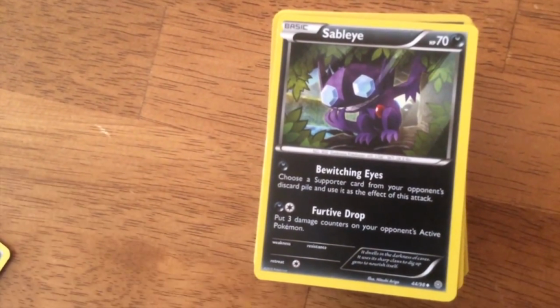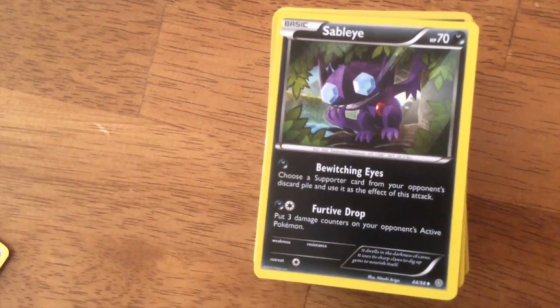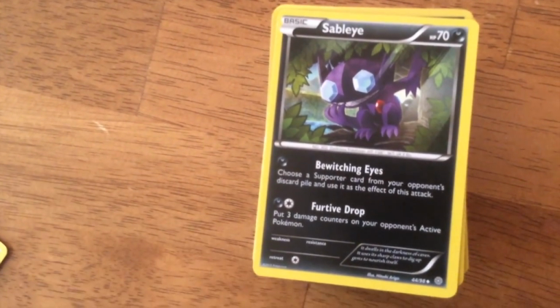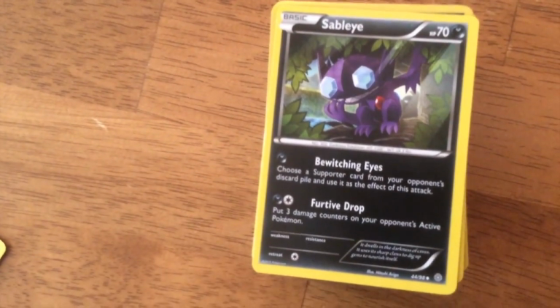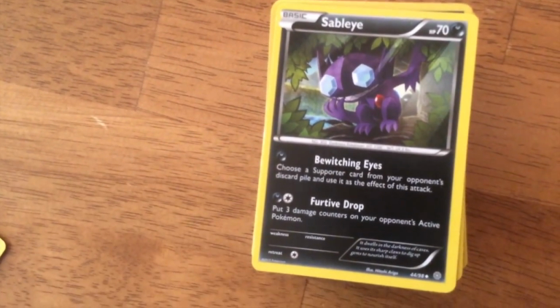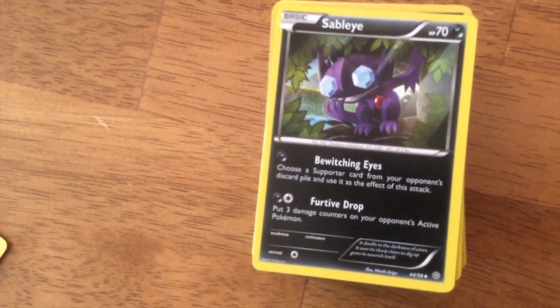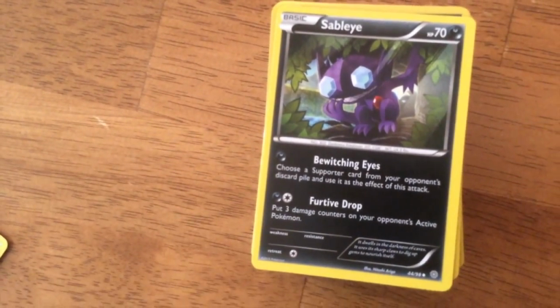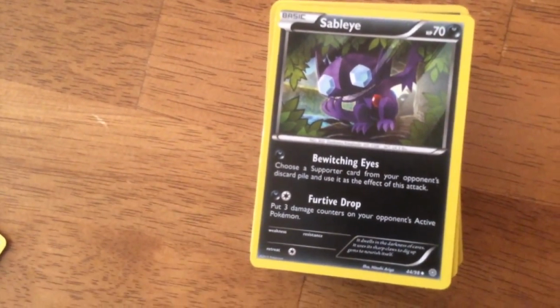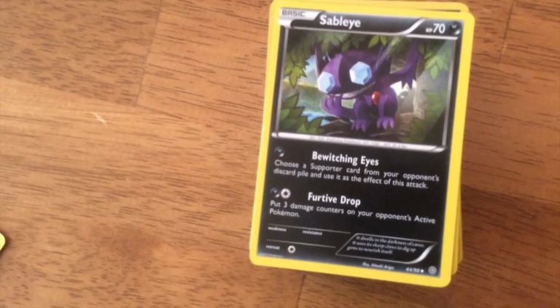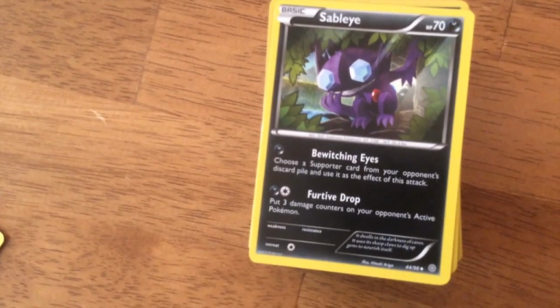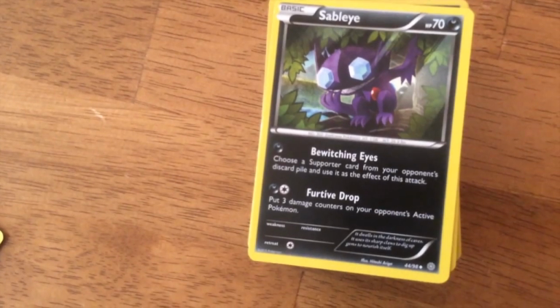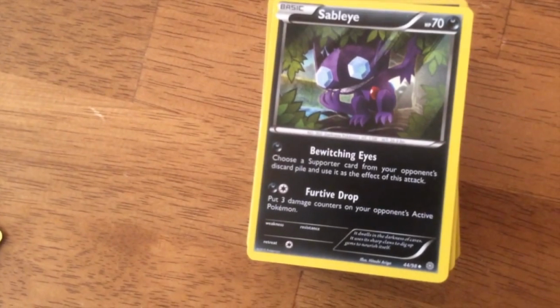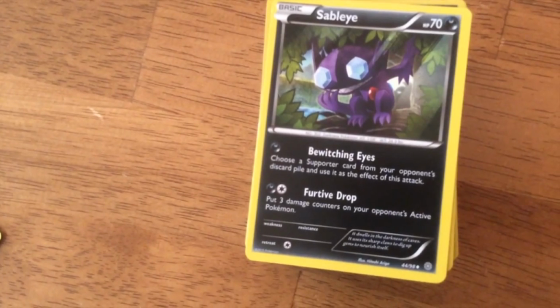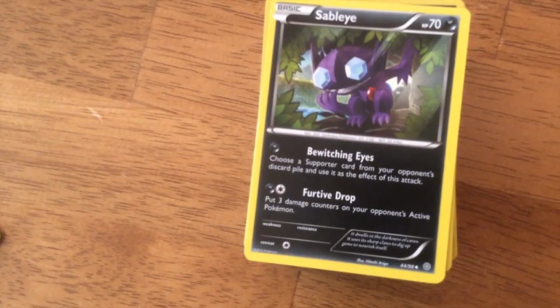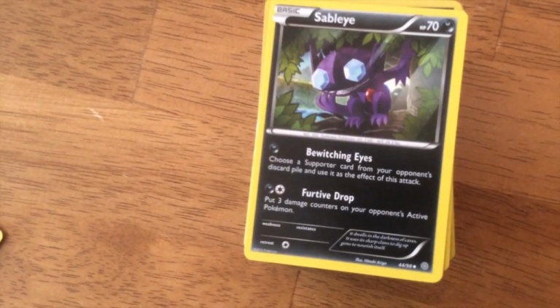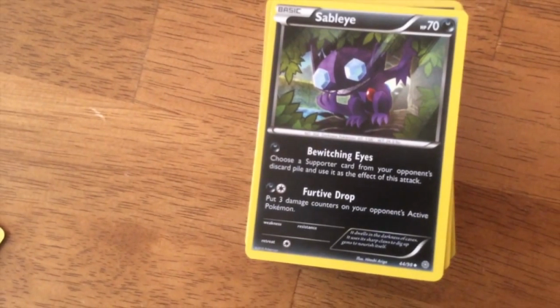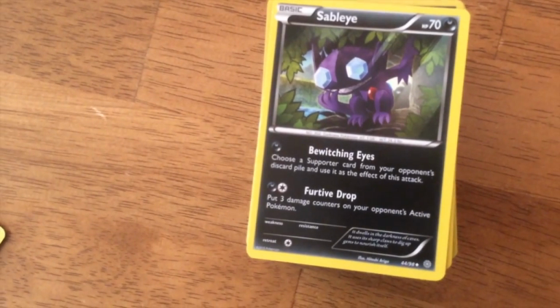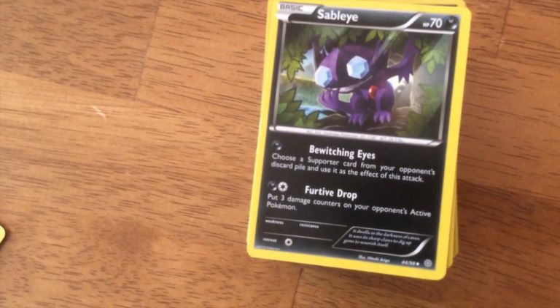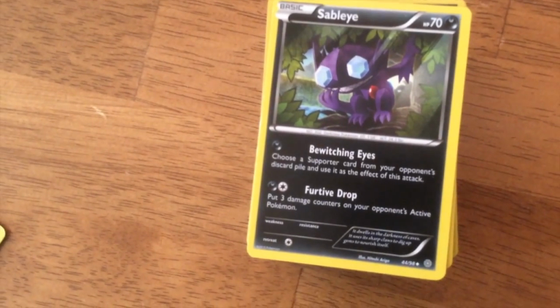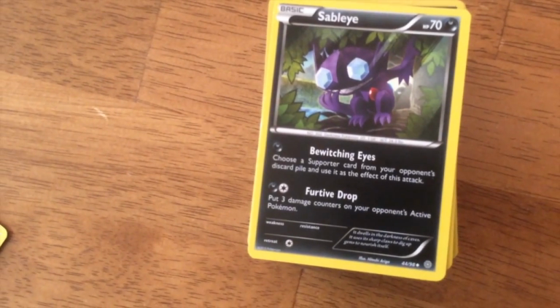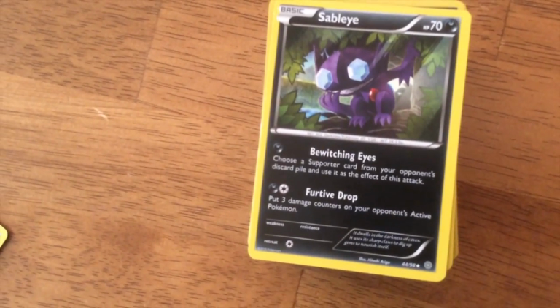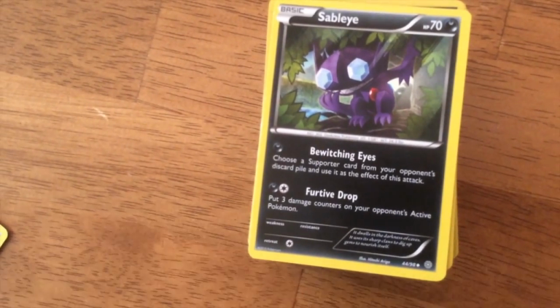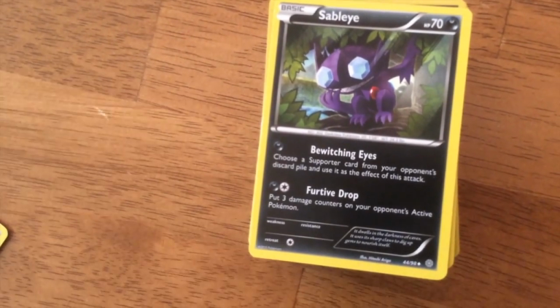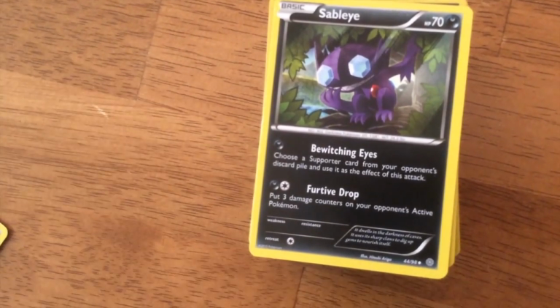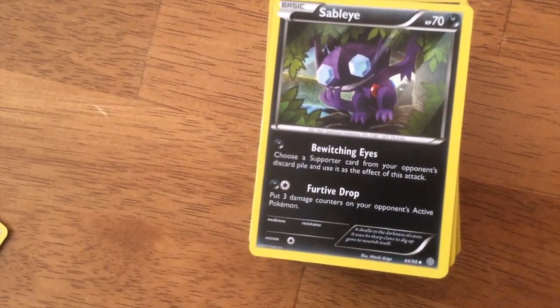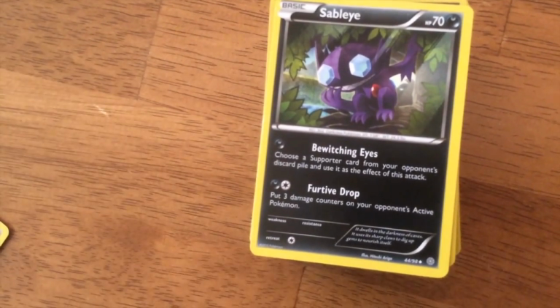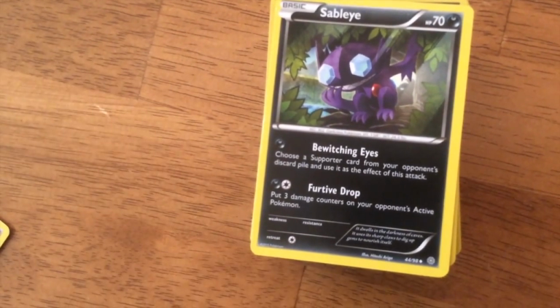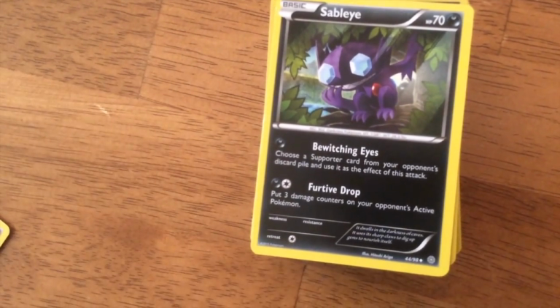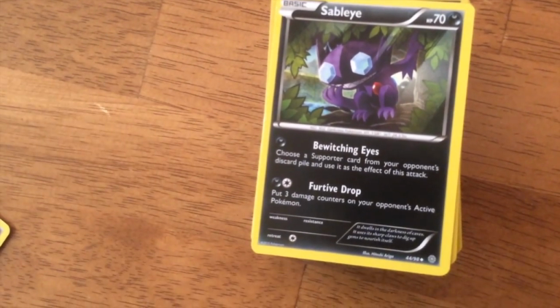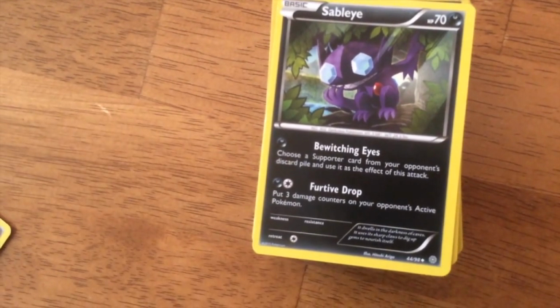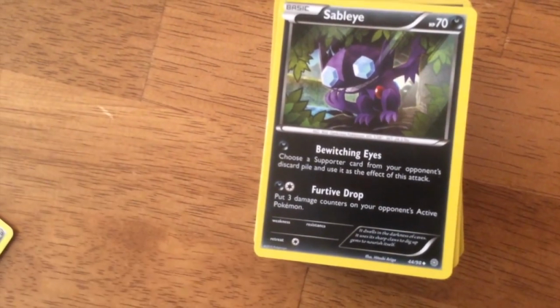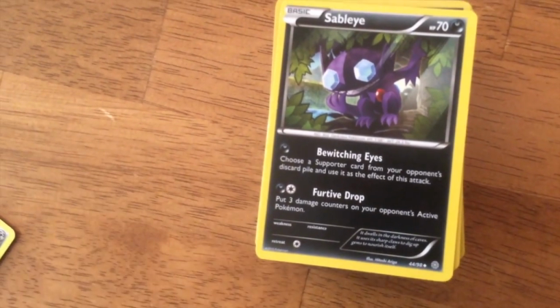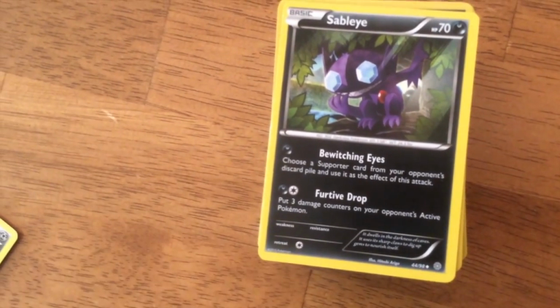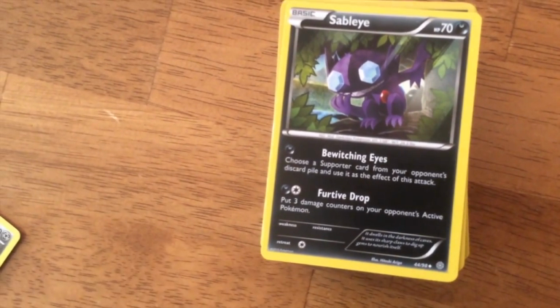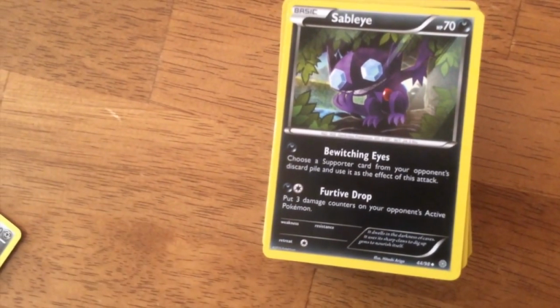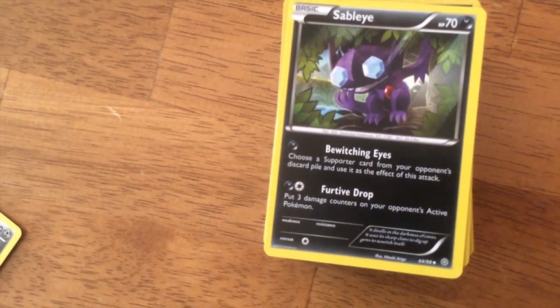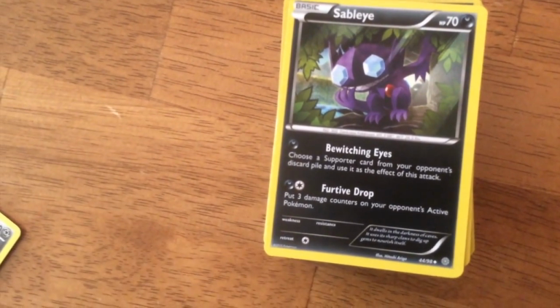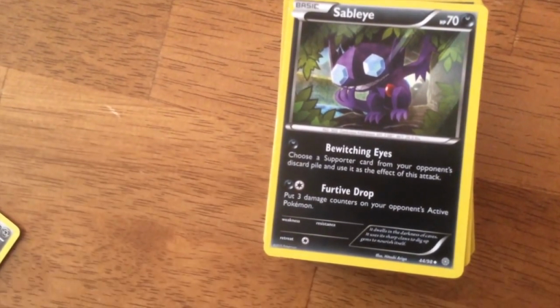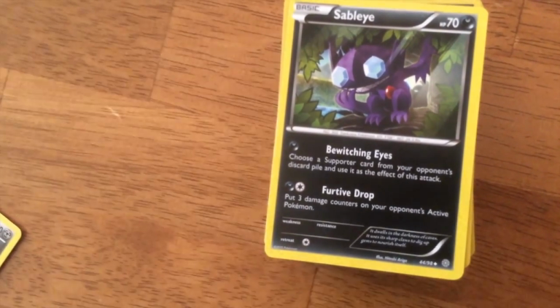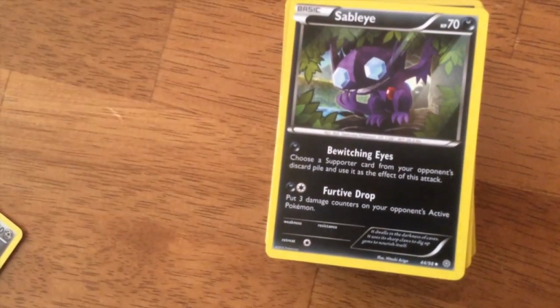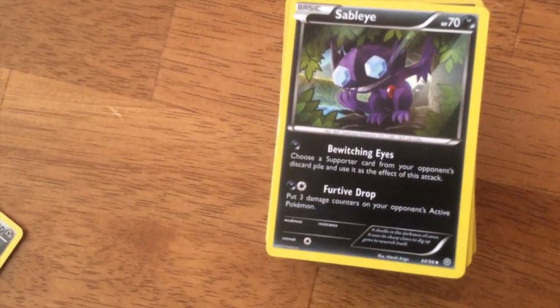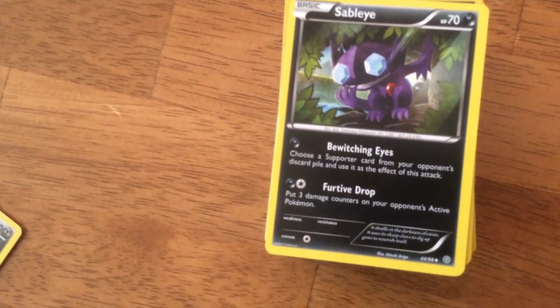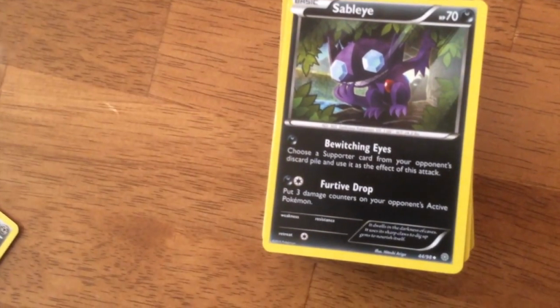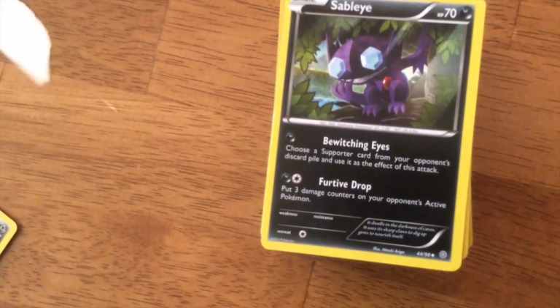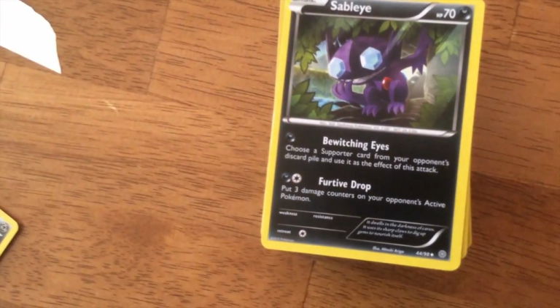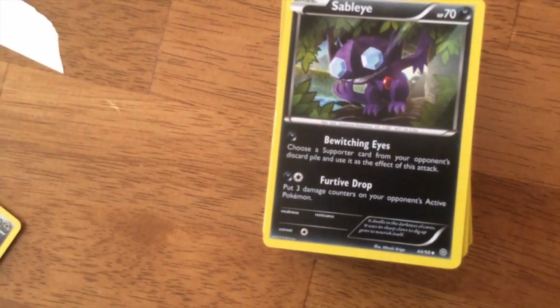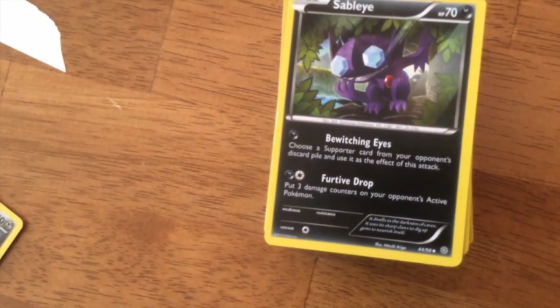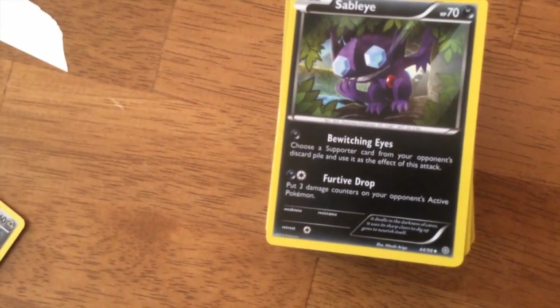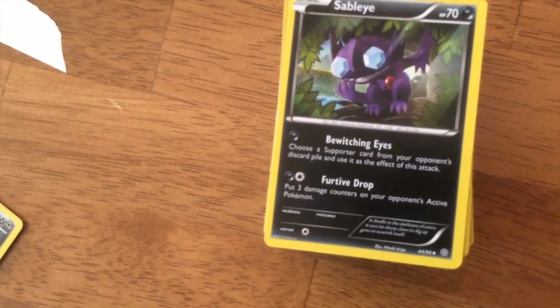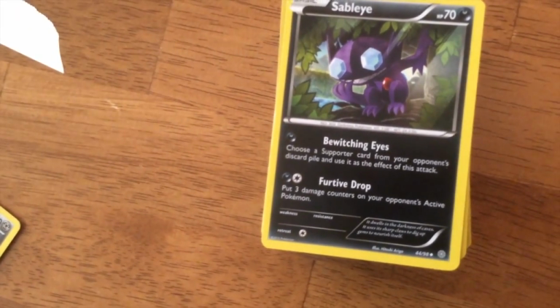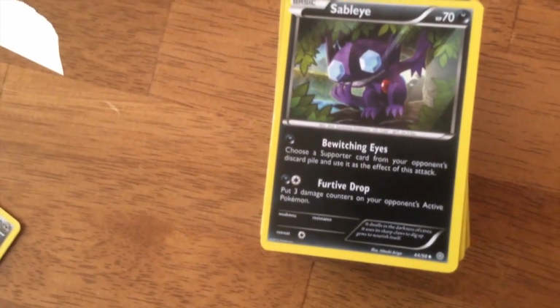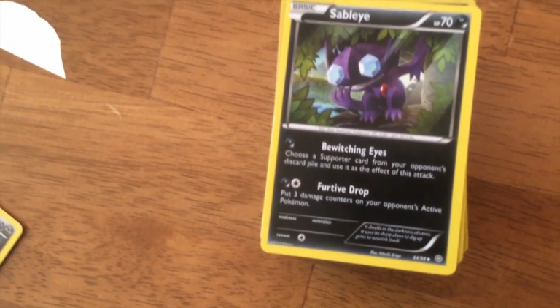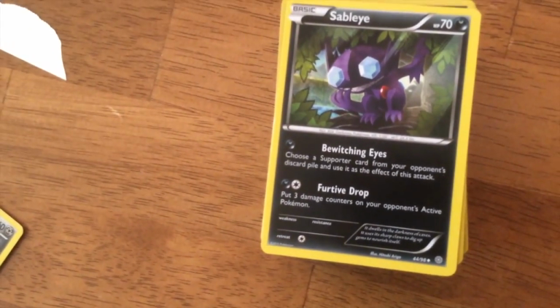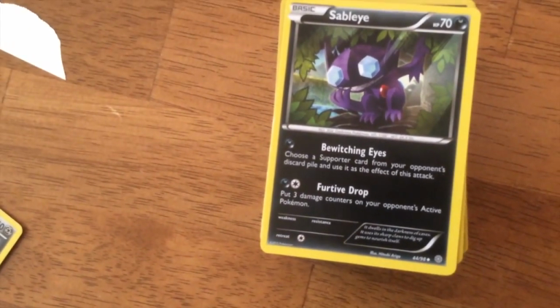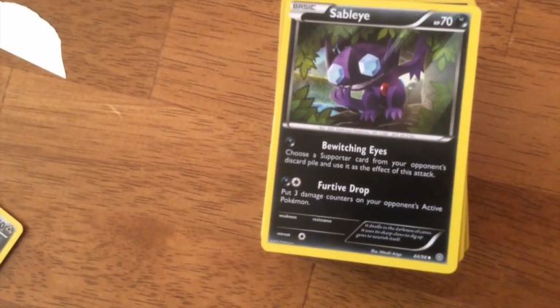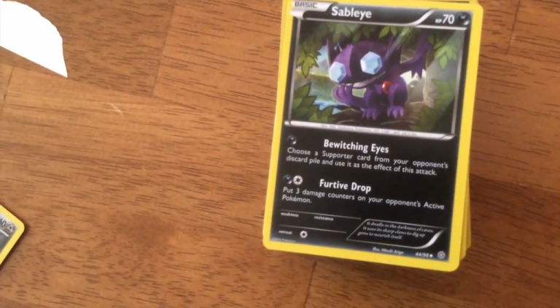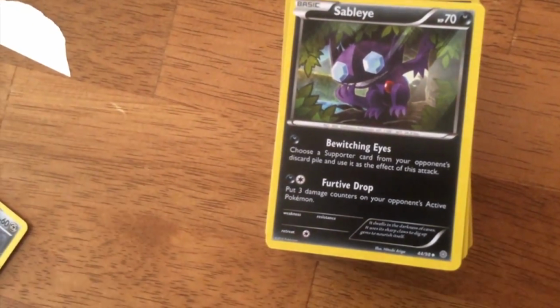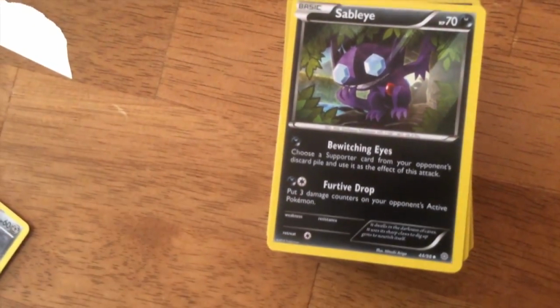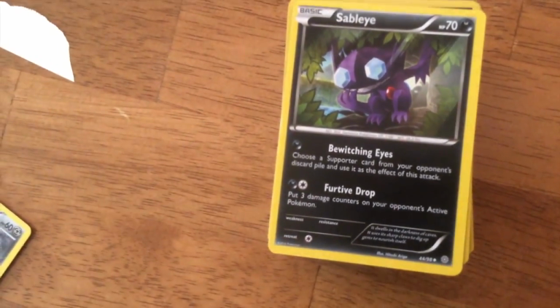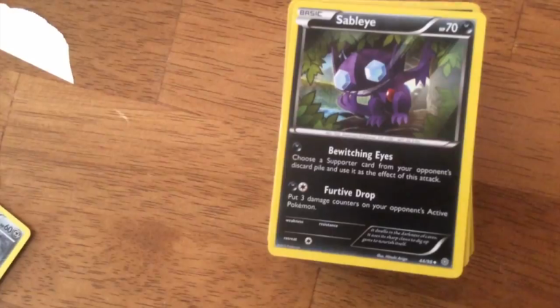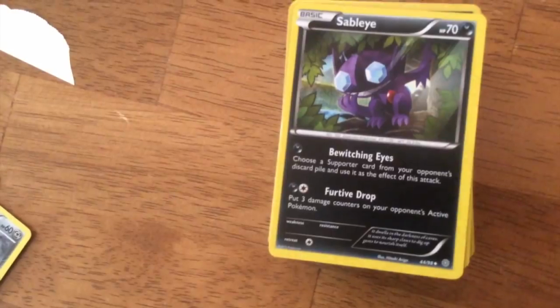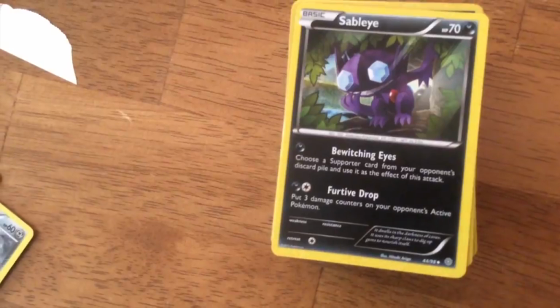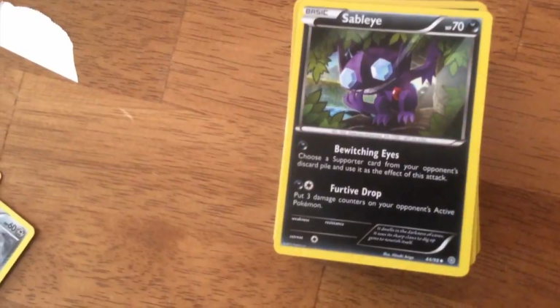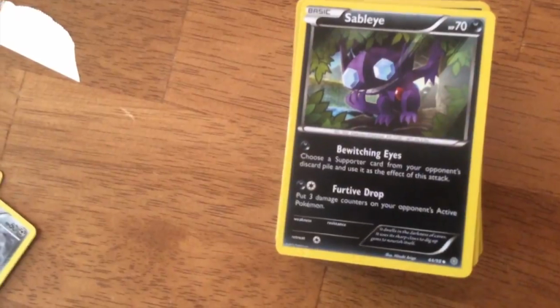Sableye — its attack lets you use a supporter from your opponent's discard pile as his attack, so that's pretty good if they've got a strong supporter in their discard.